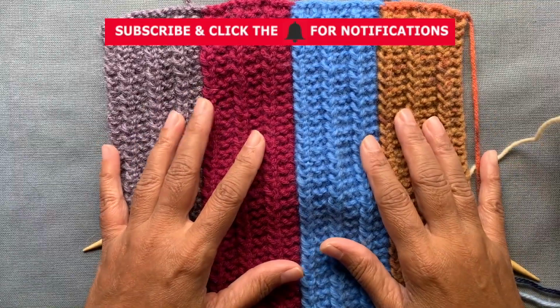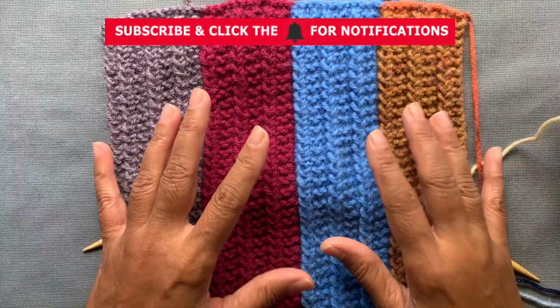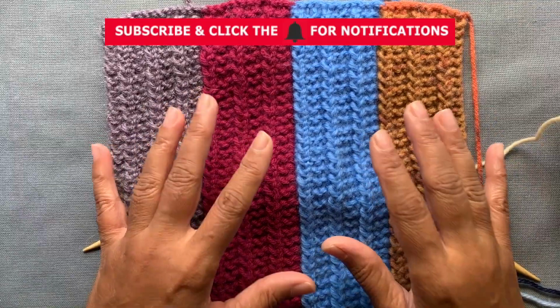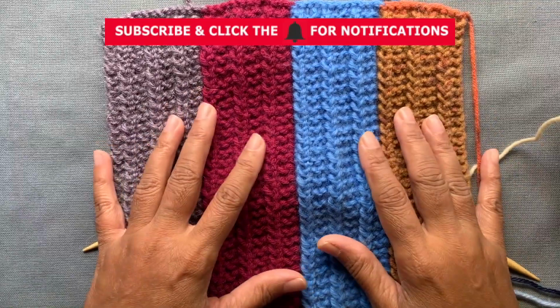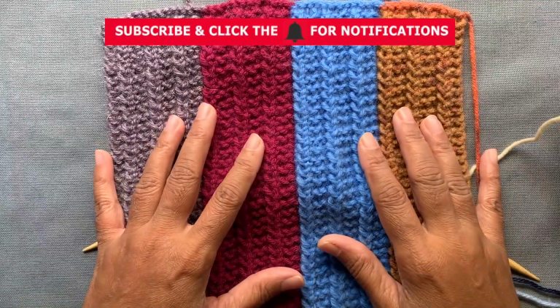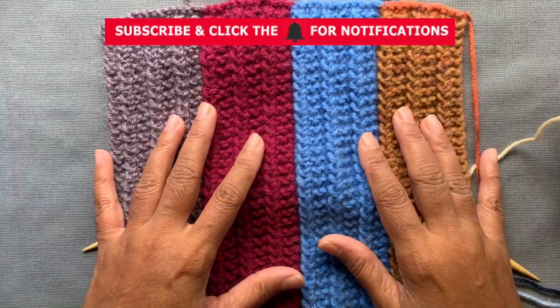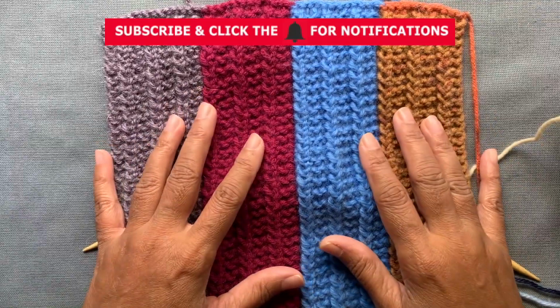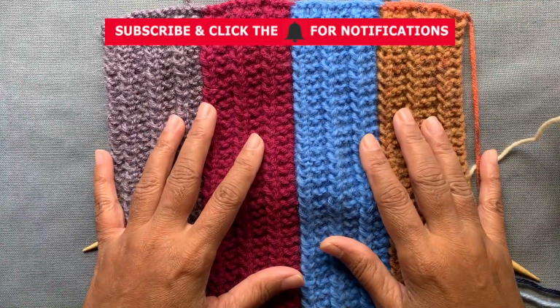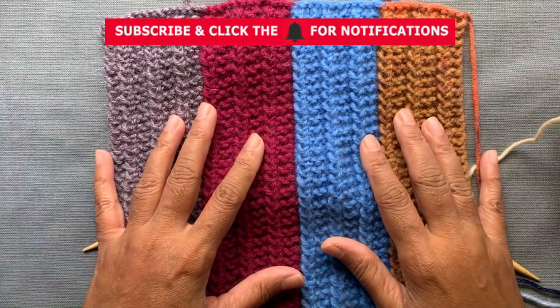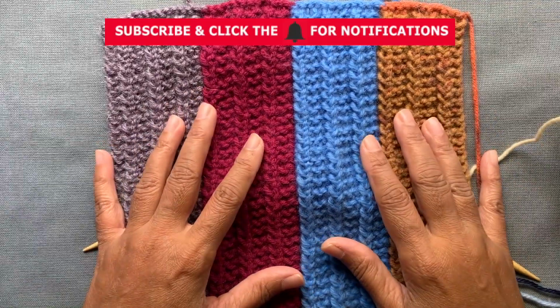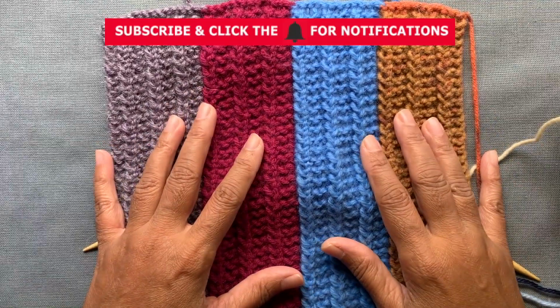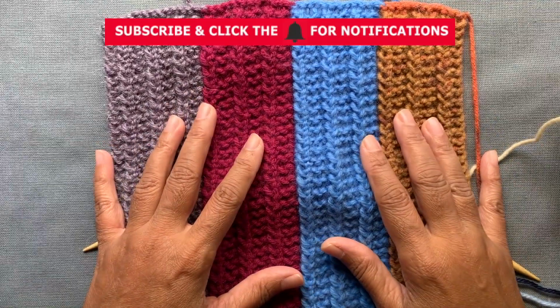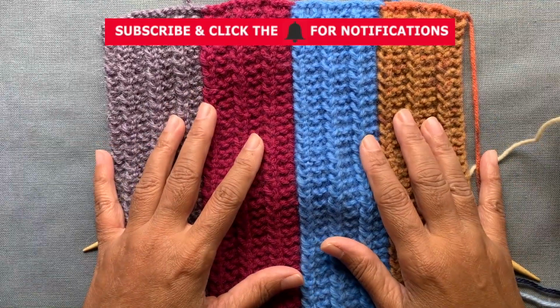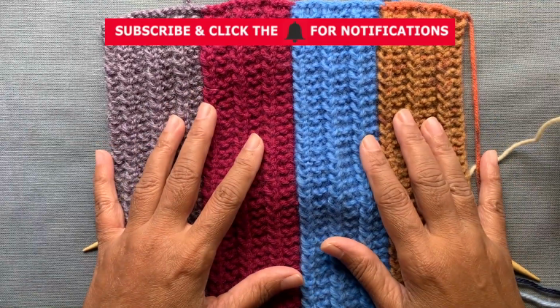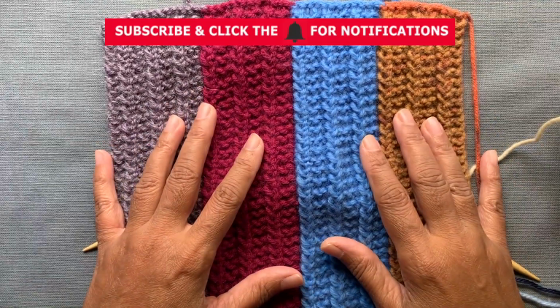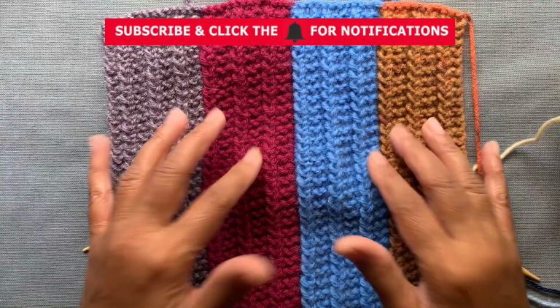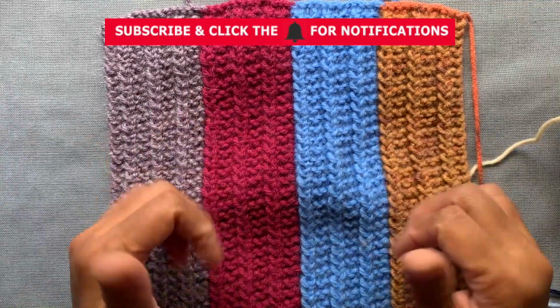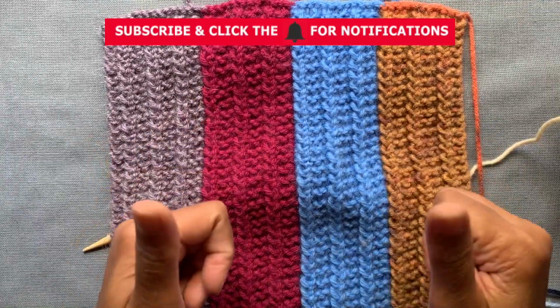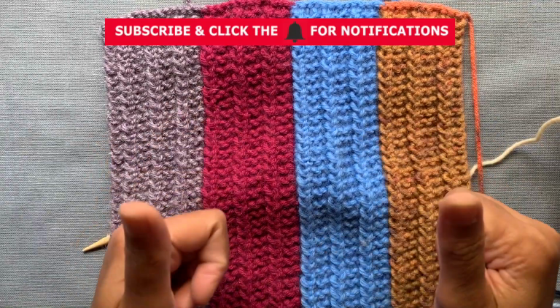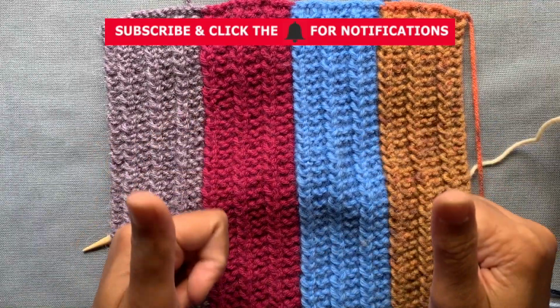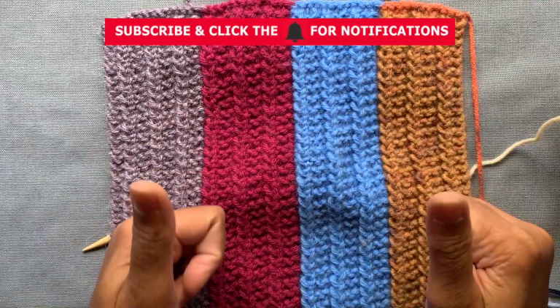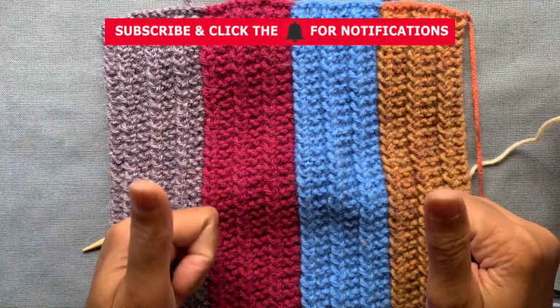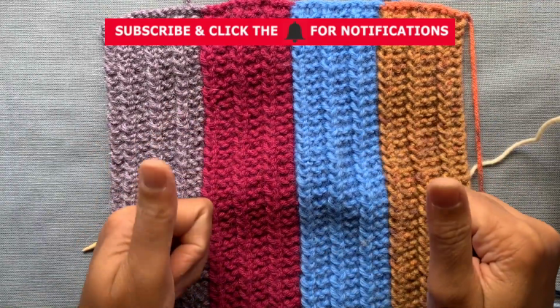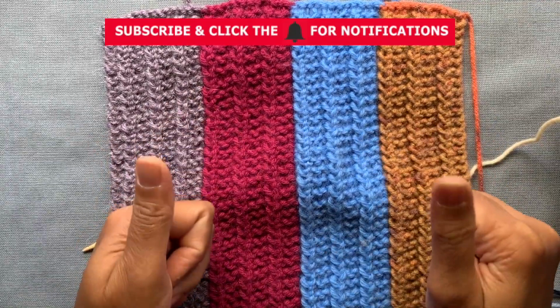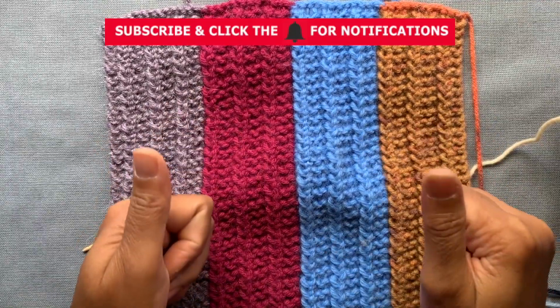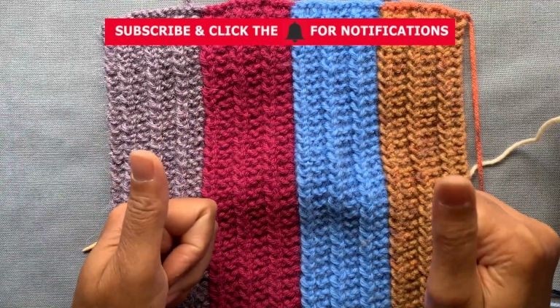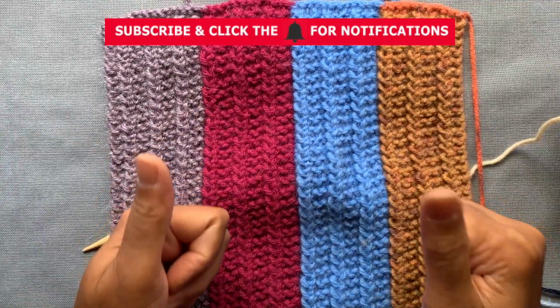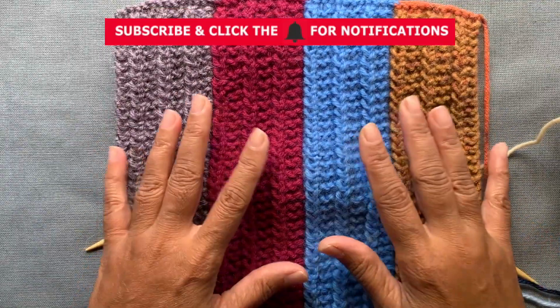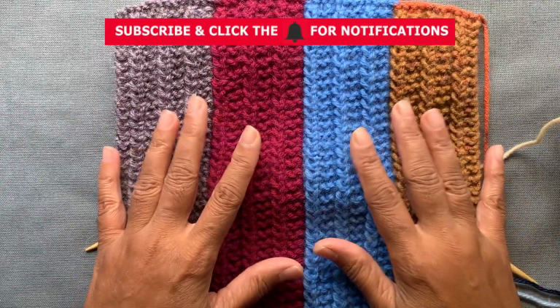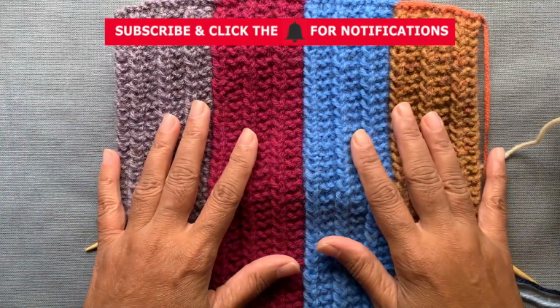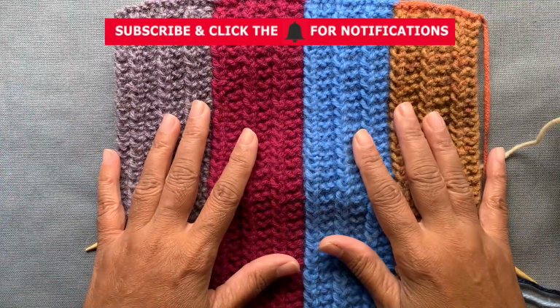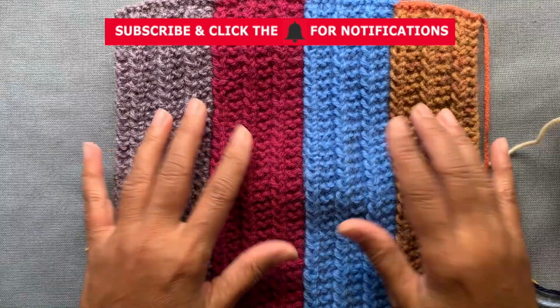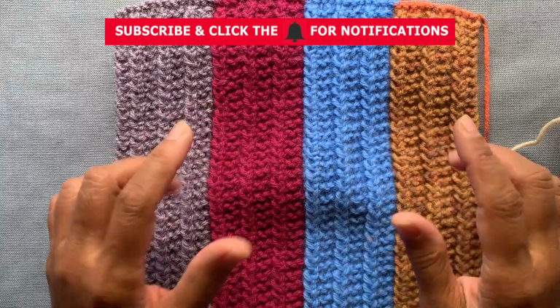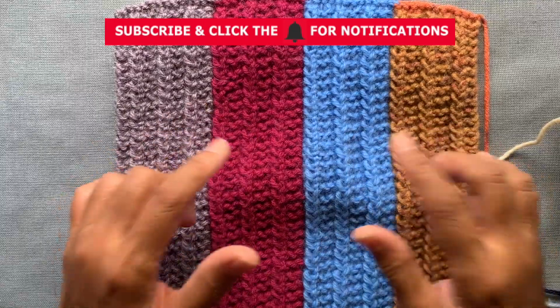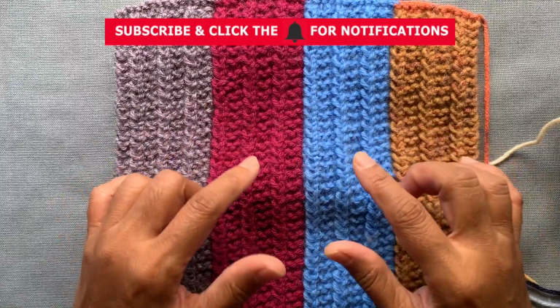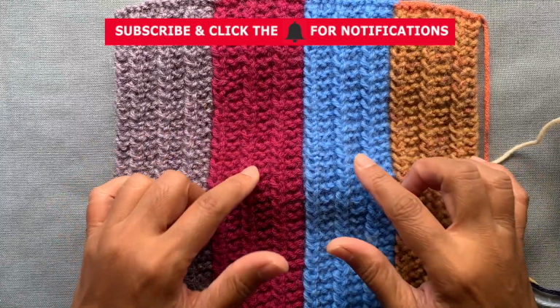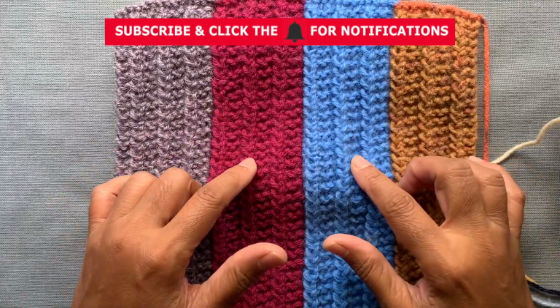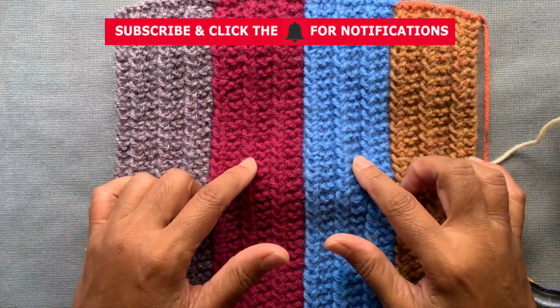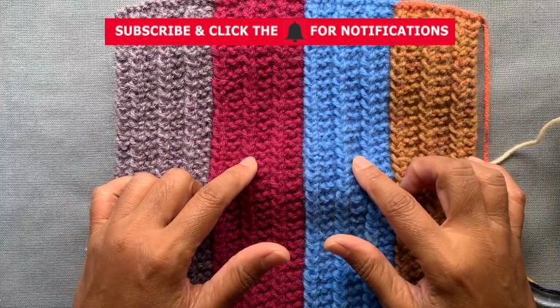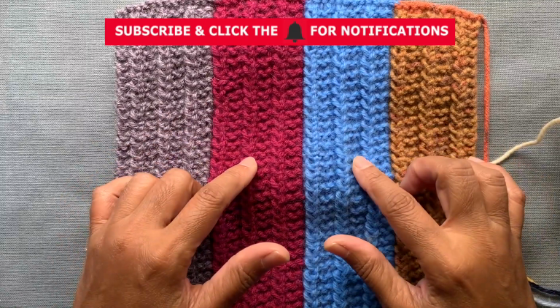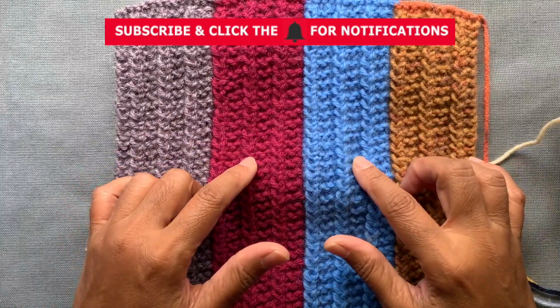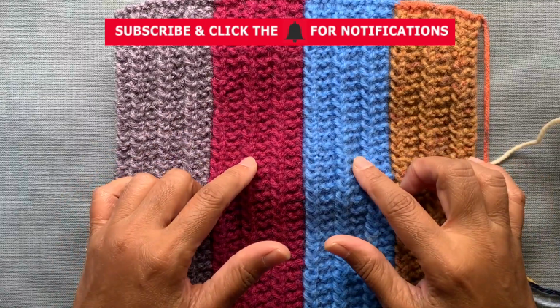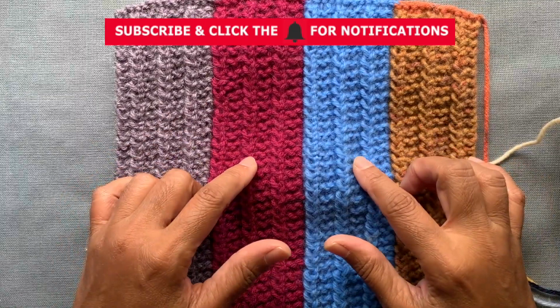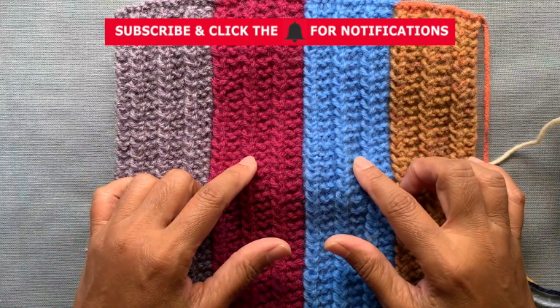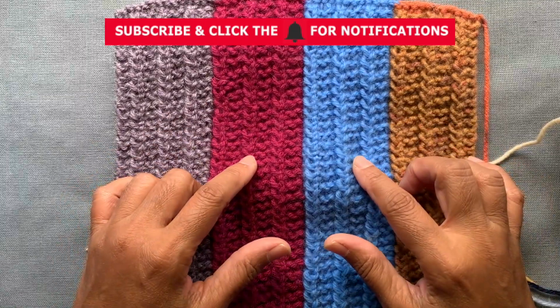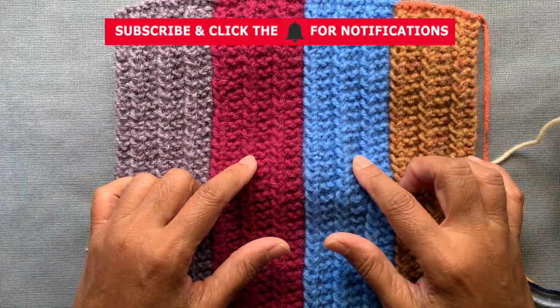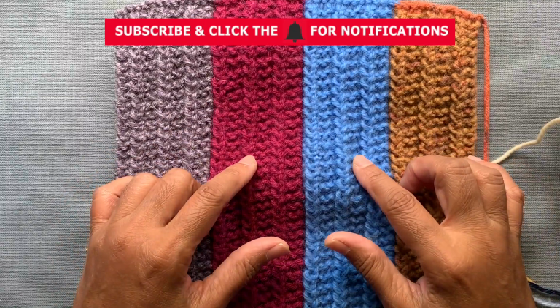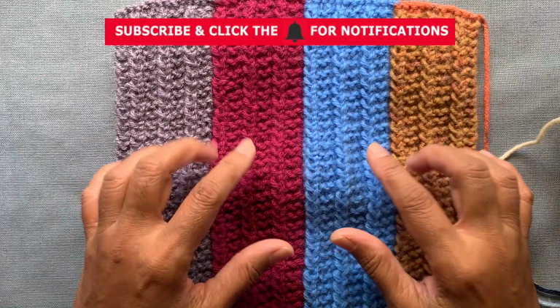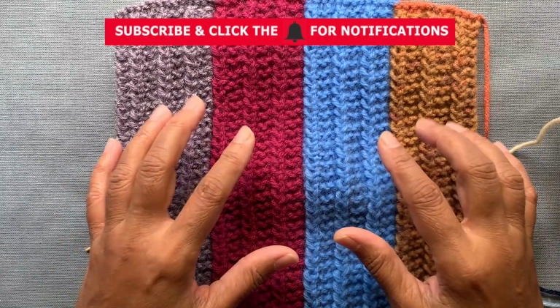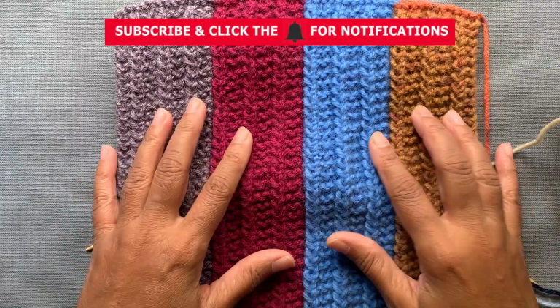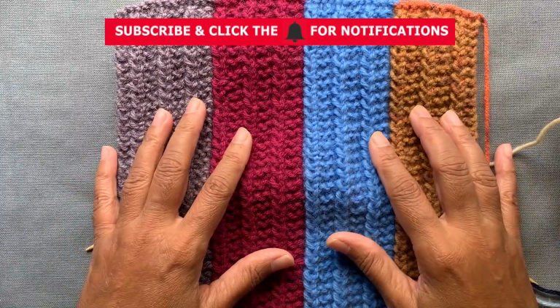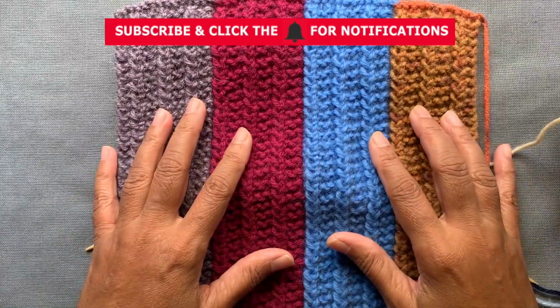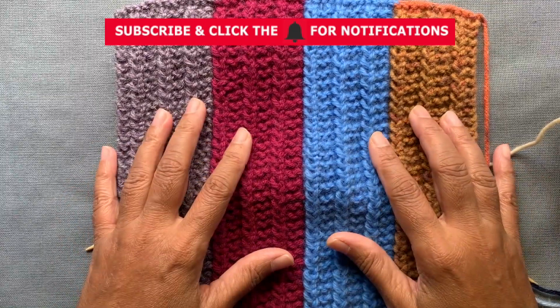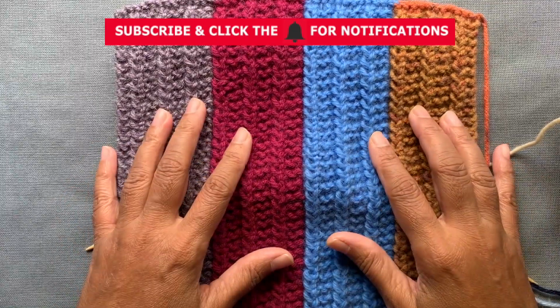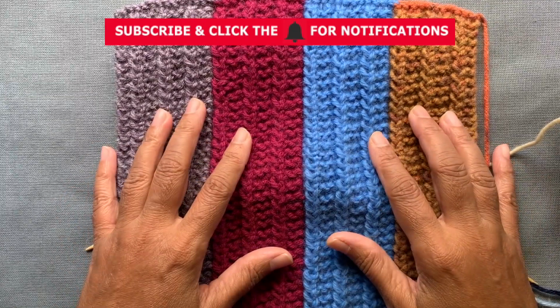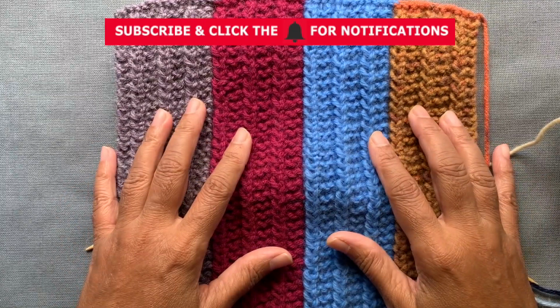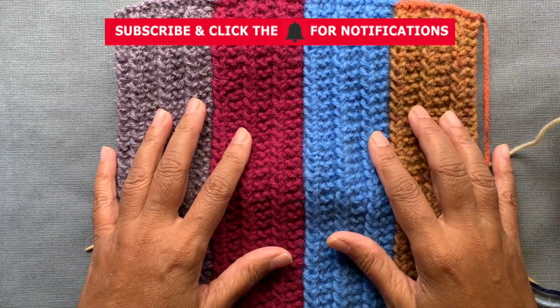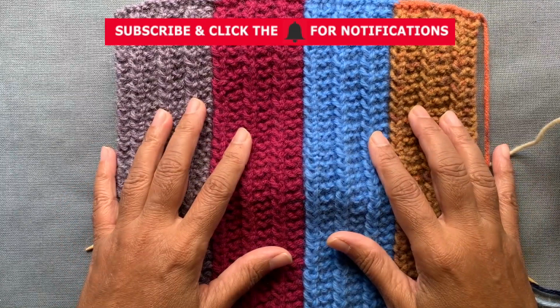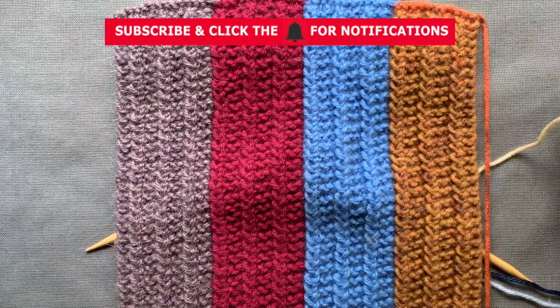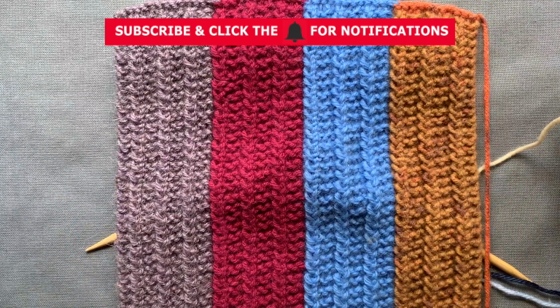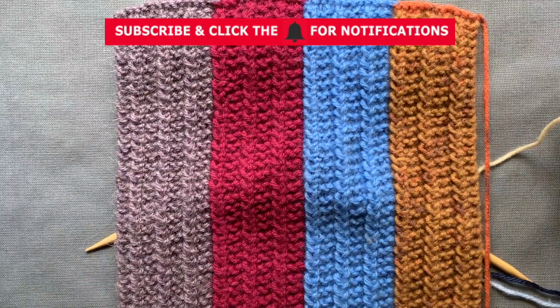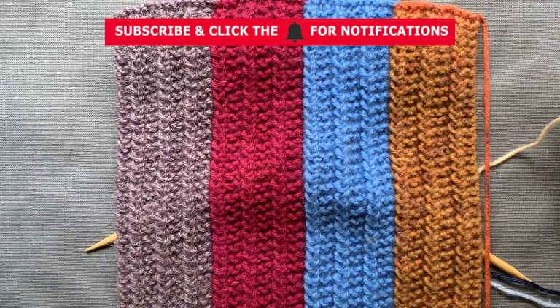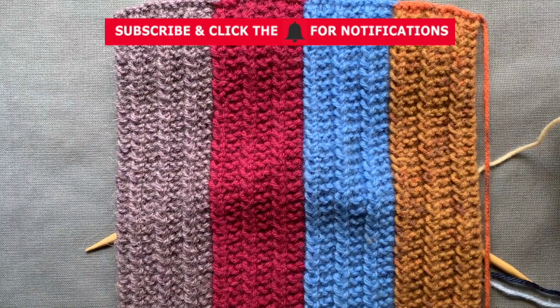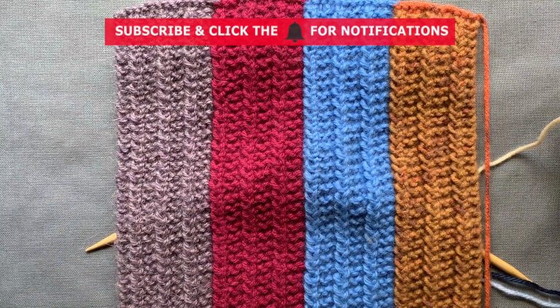Thanks for watching my videos and subscribing to my channel. If you liked the video, do click the like button. If you have any questions, leave them in the comments field and I'll do my best to answer them. Happy knitting, all!